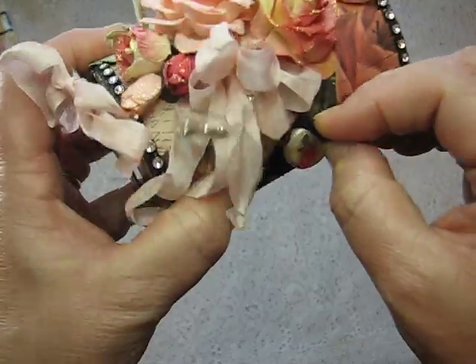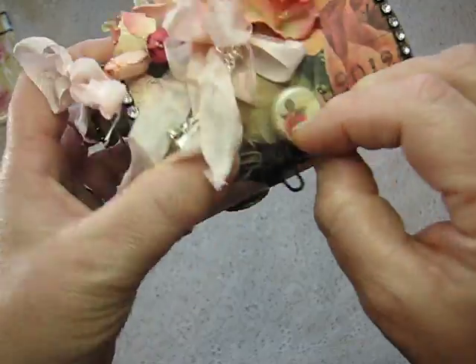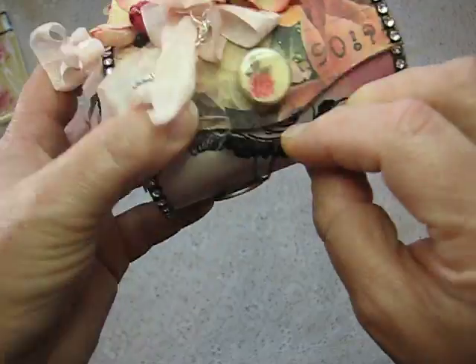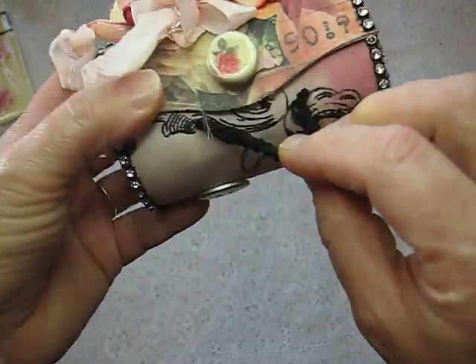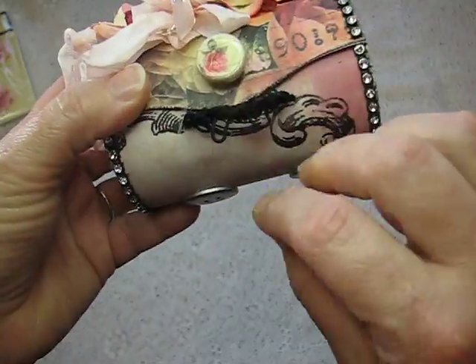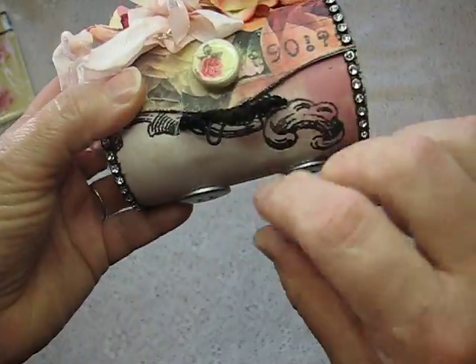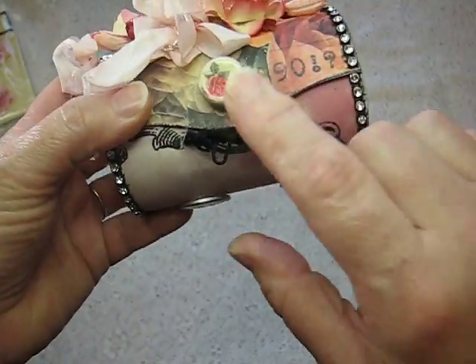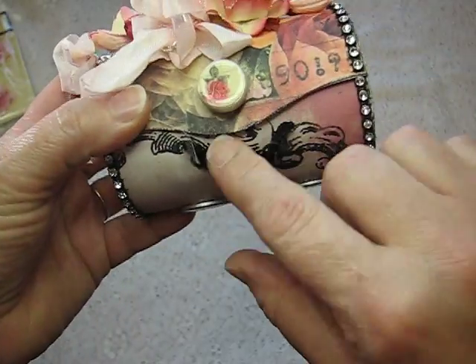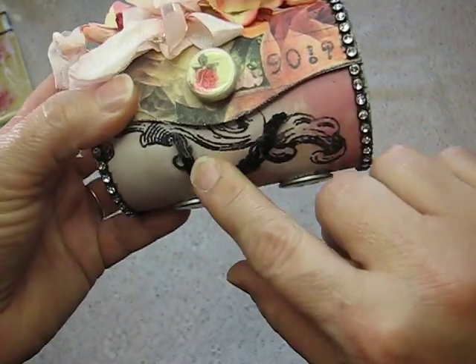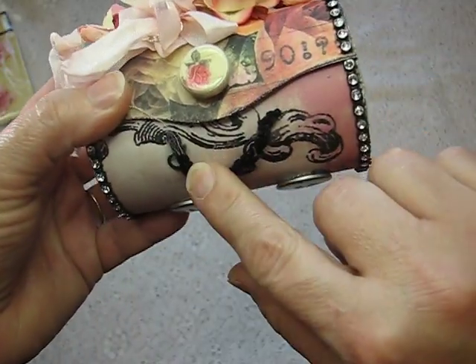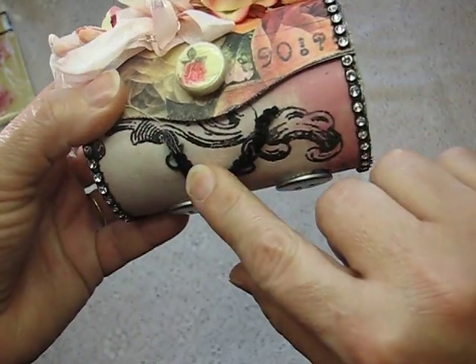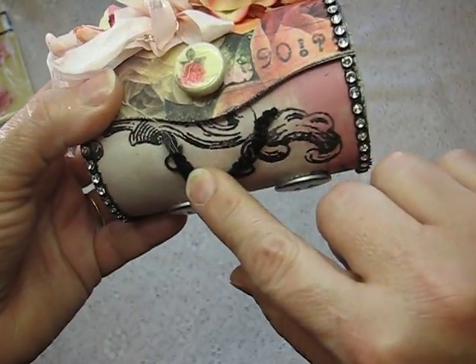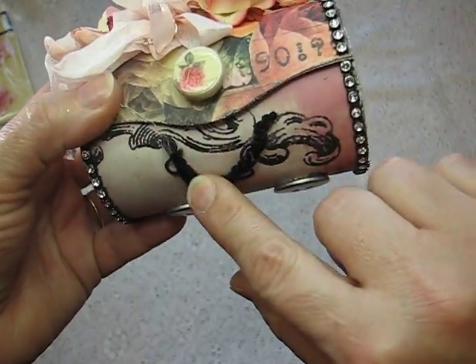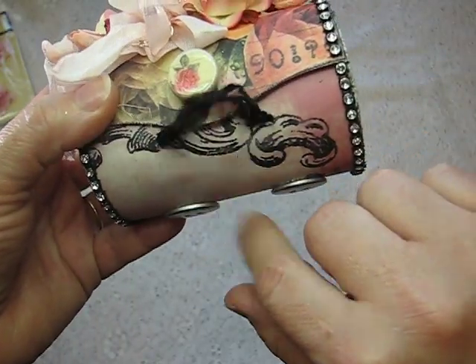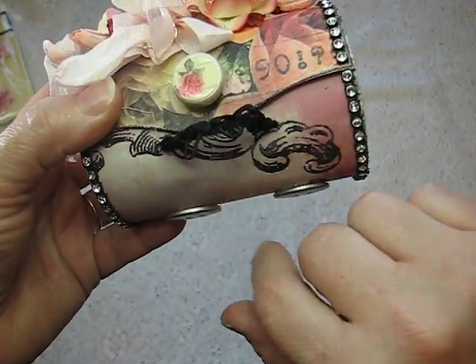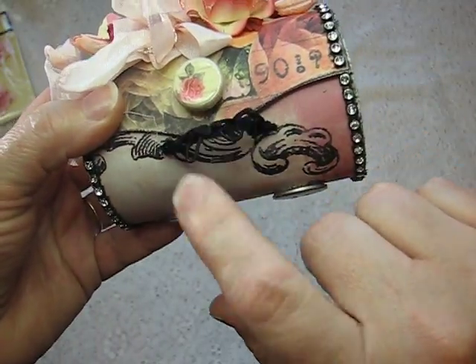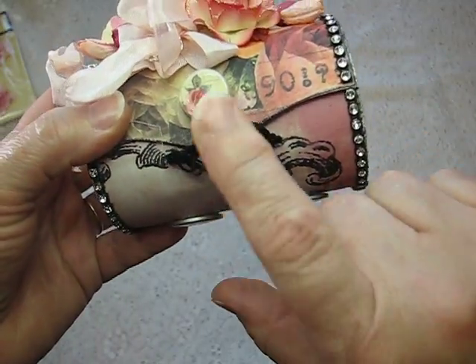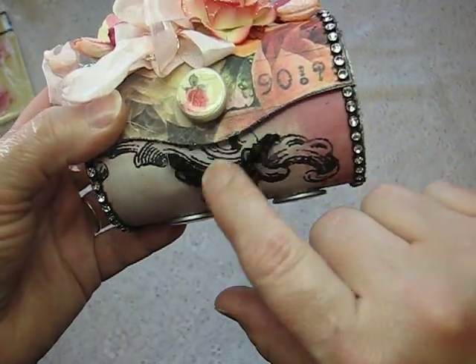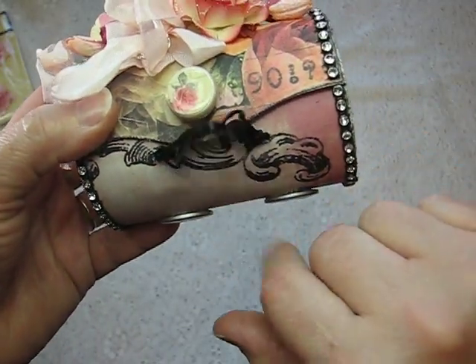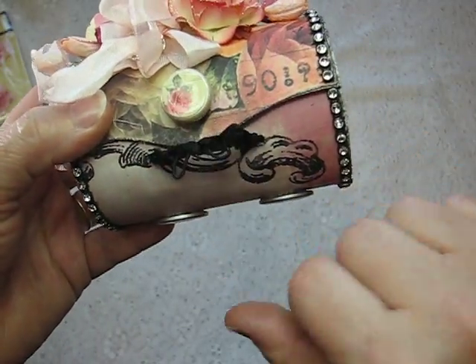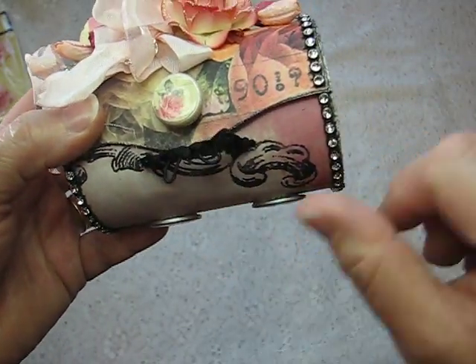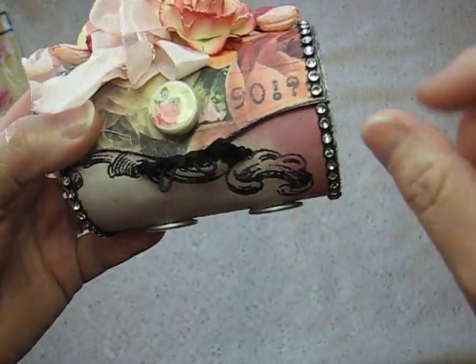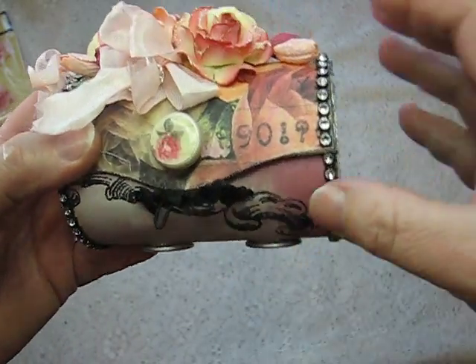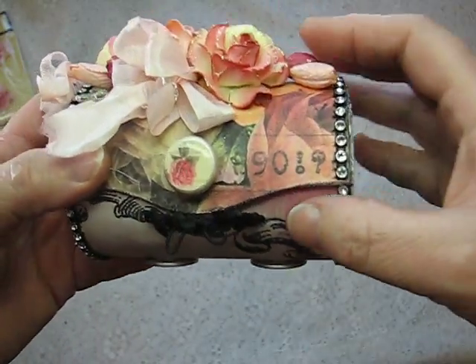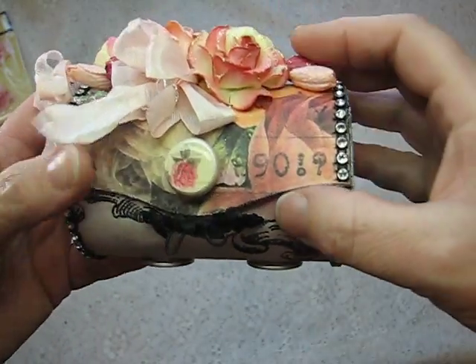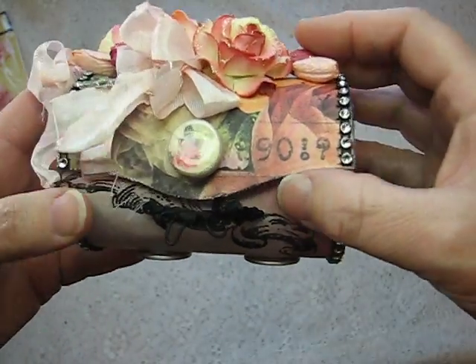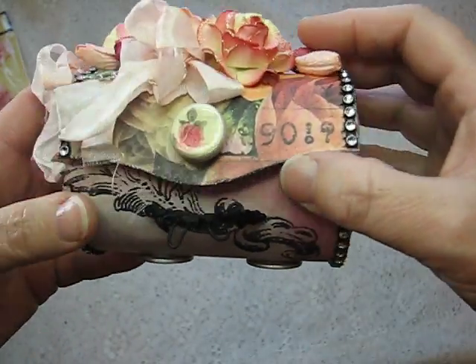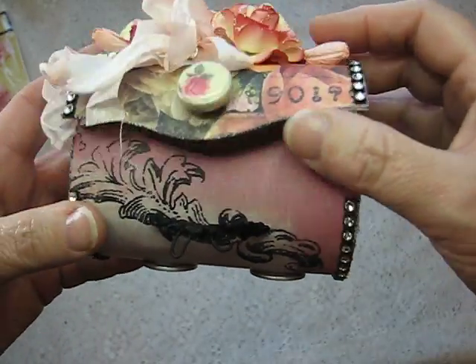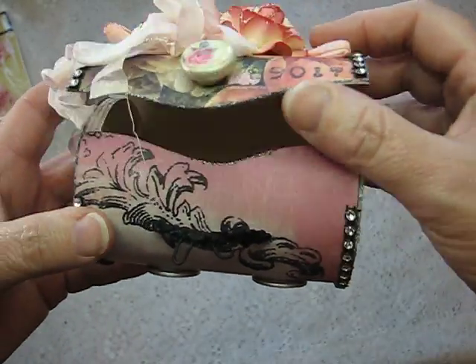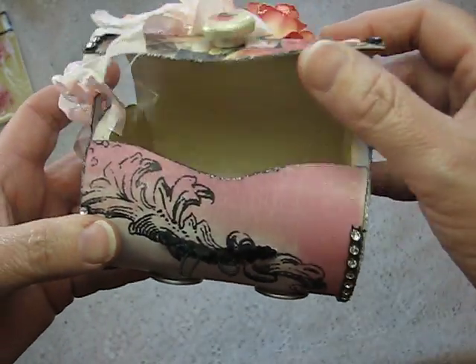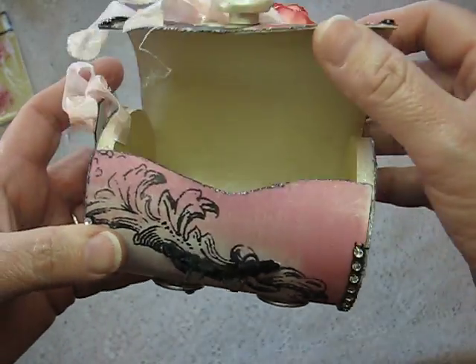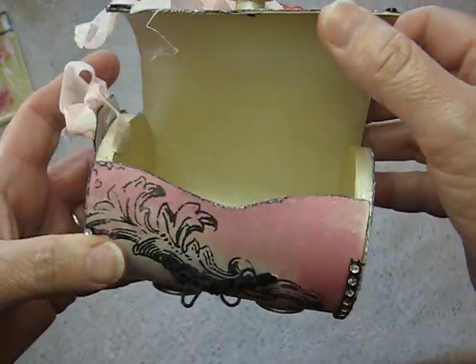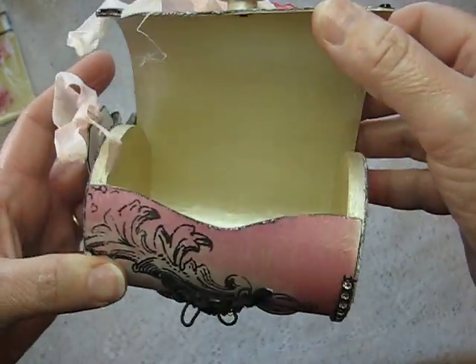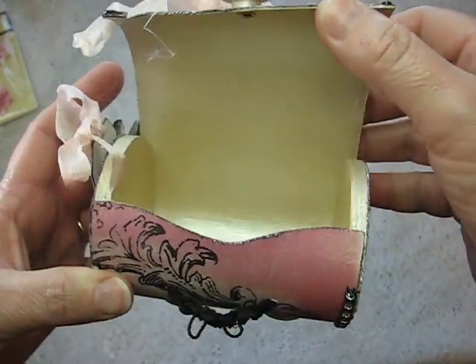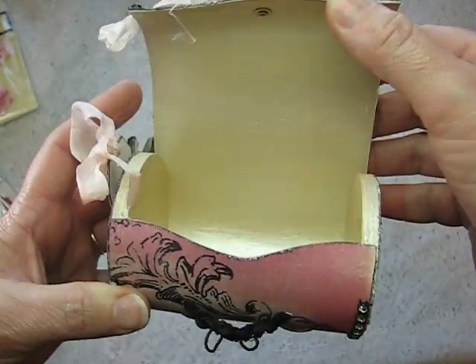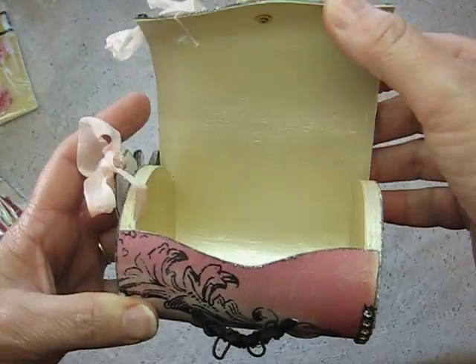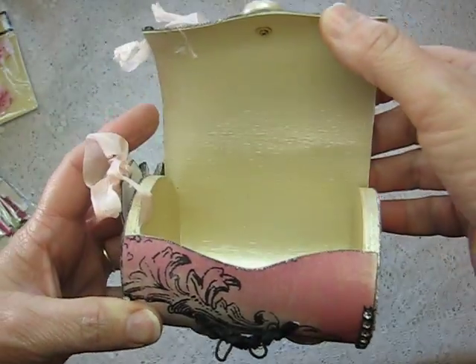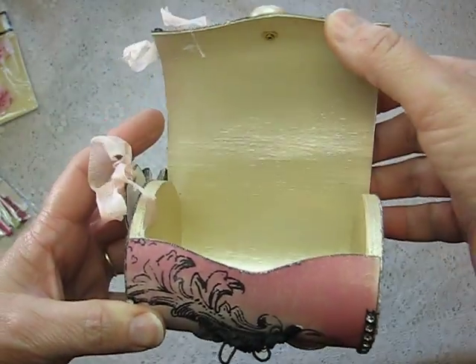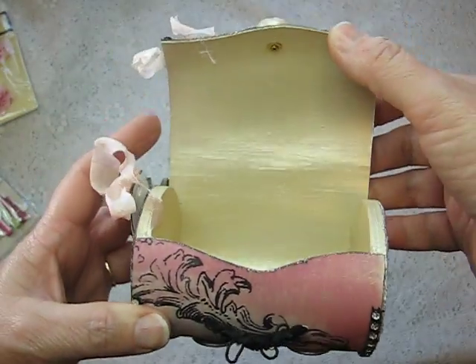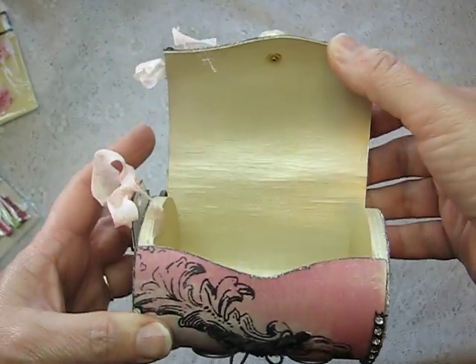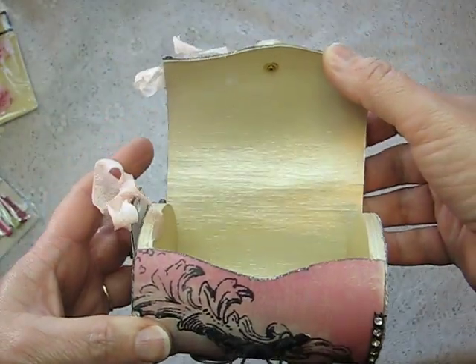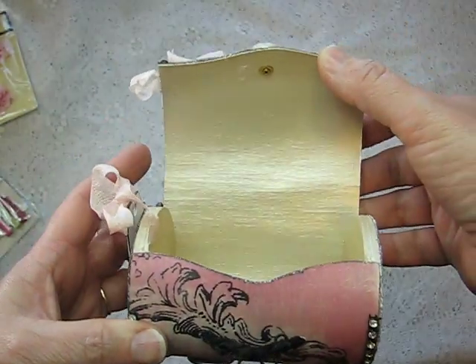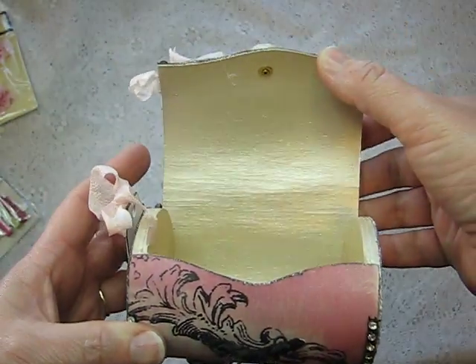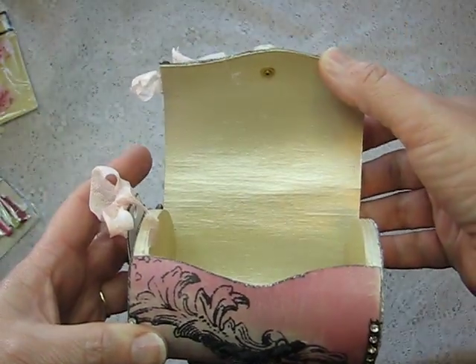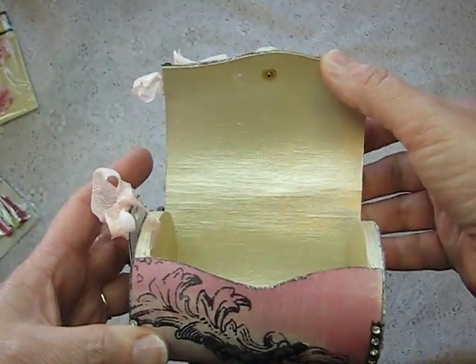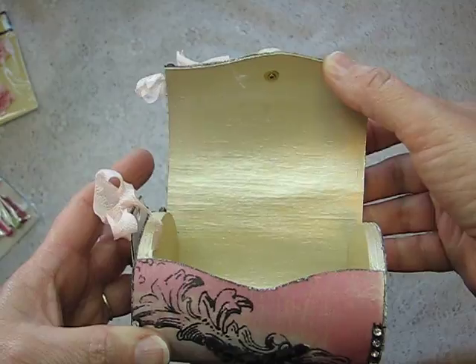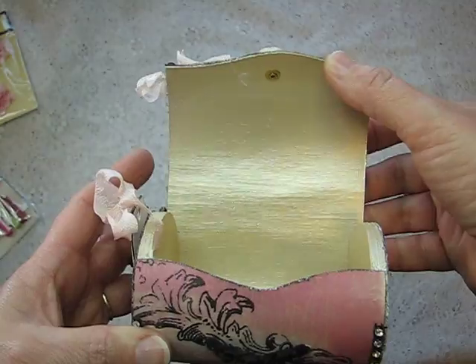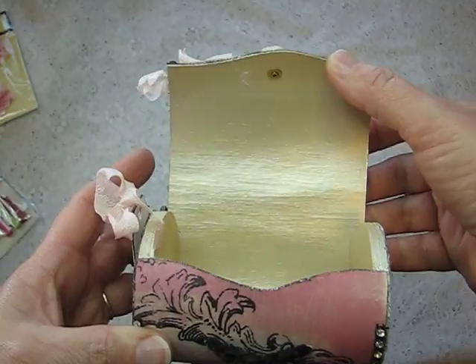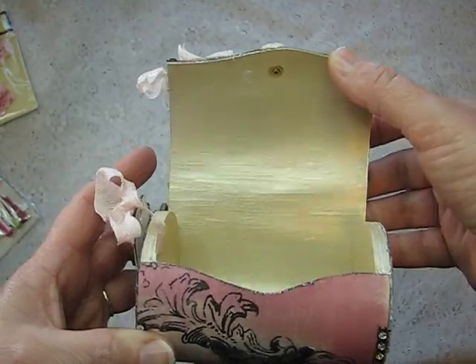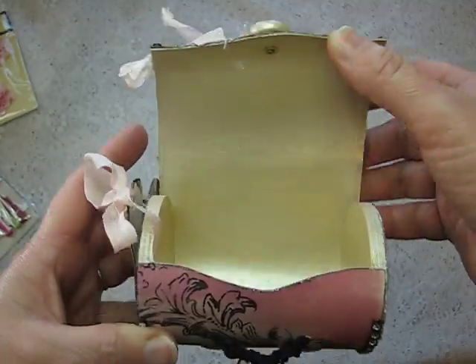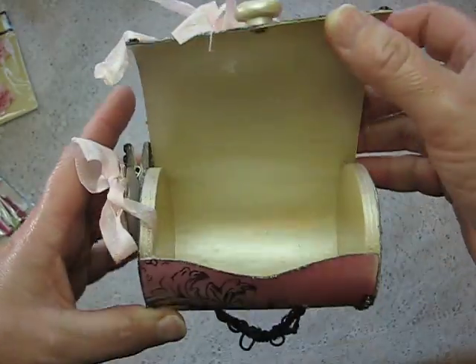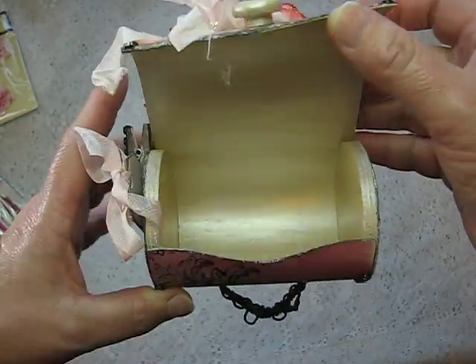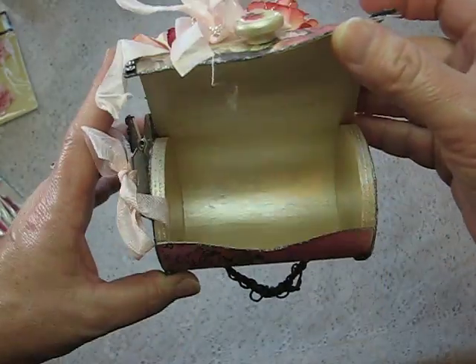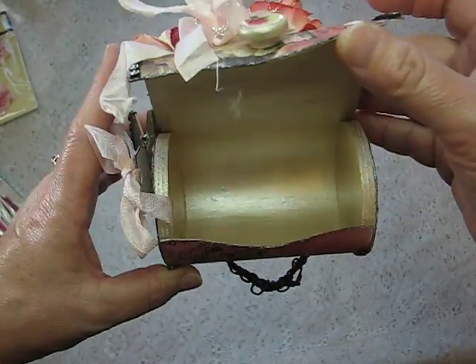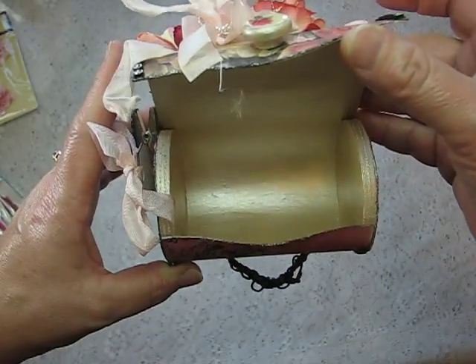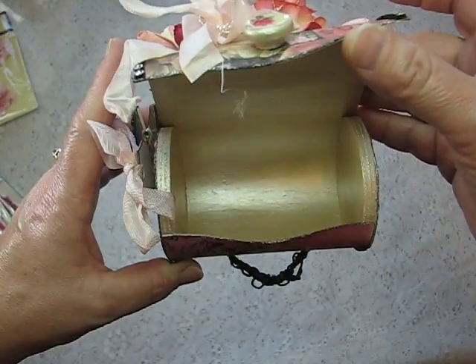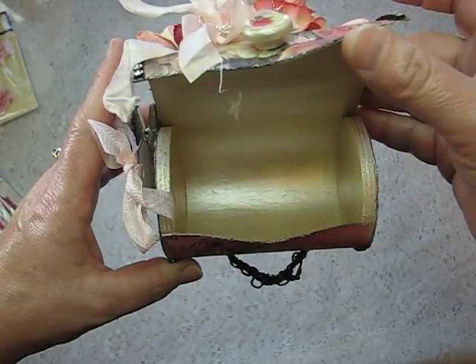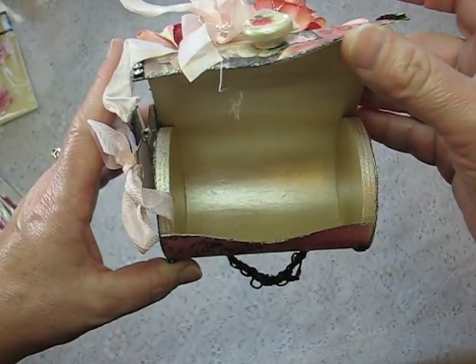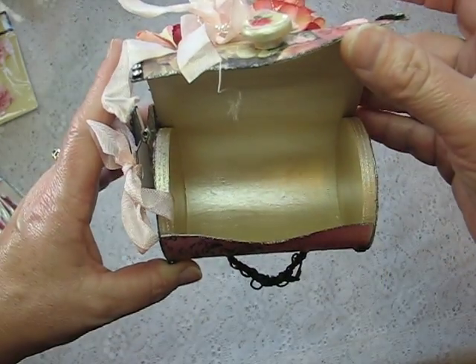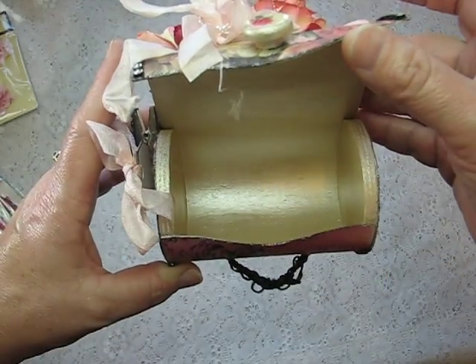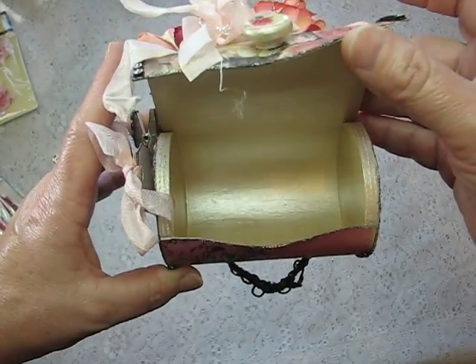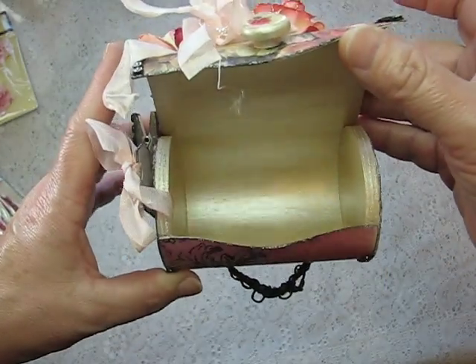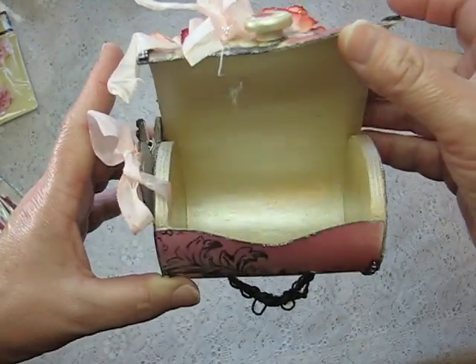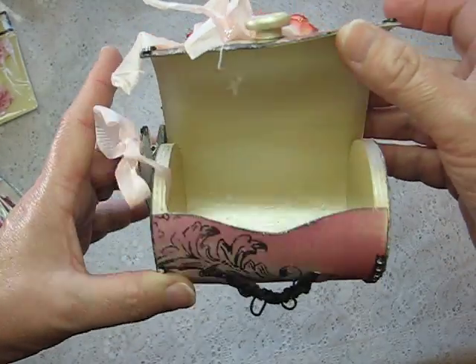Here's more stretchy lace from my stash. And again, that's what the inside looks like — I just painted the whole thing.